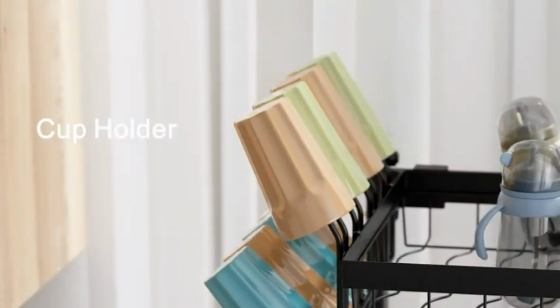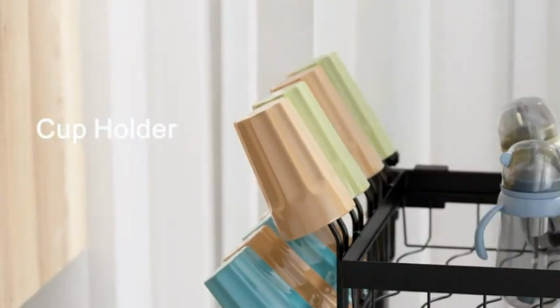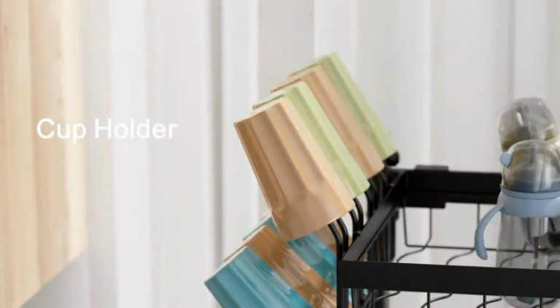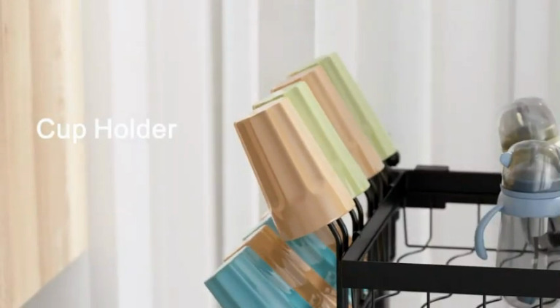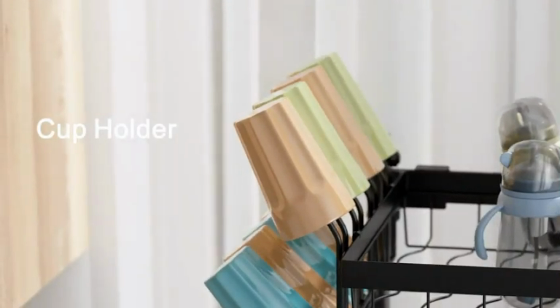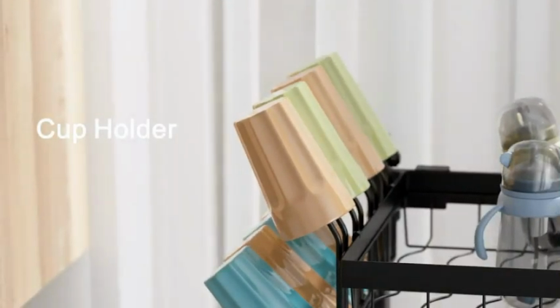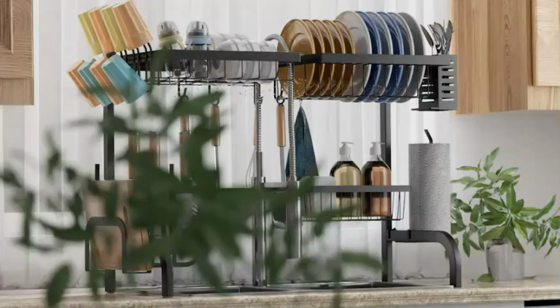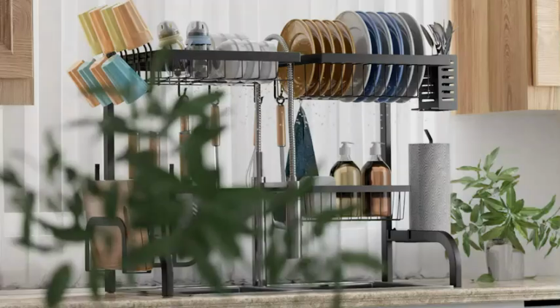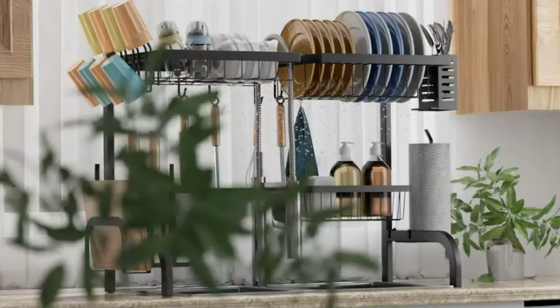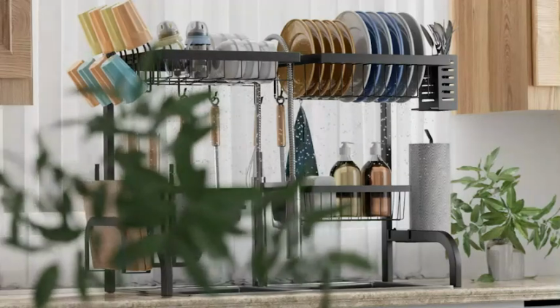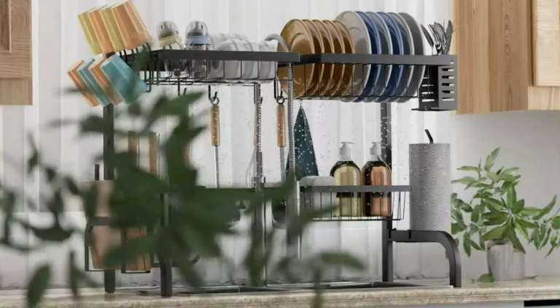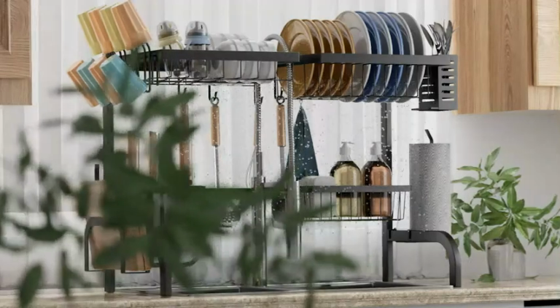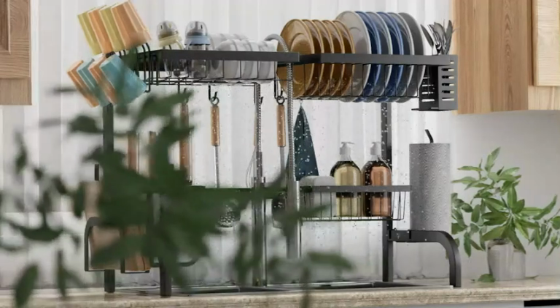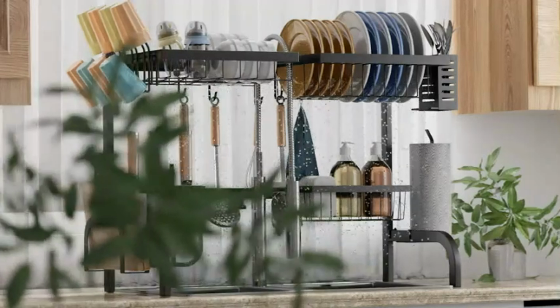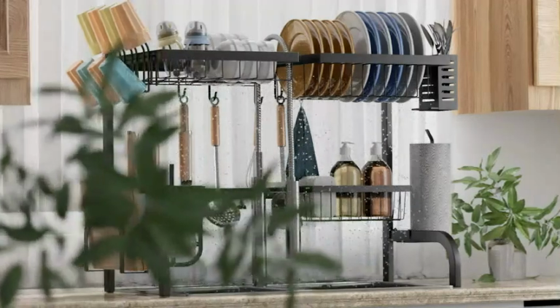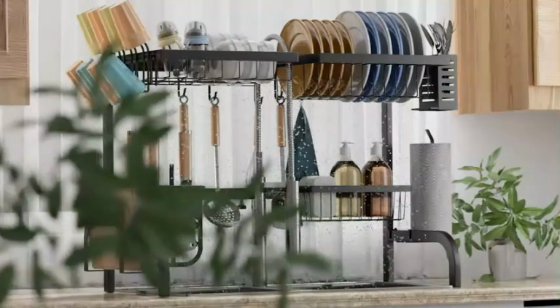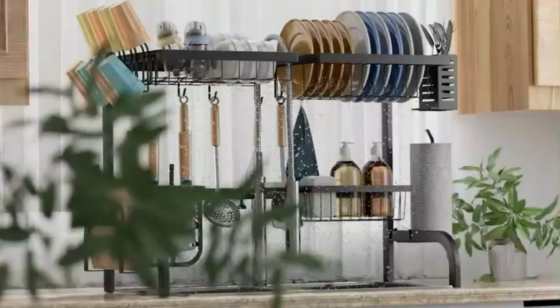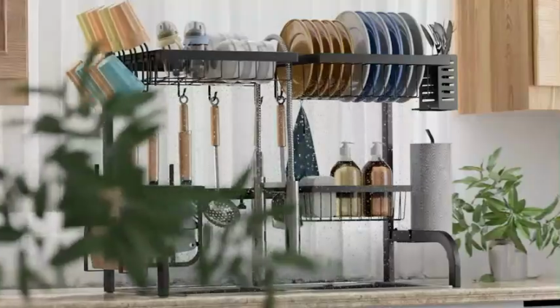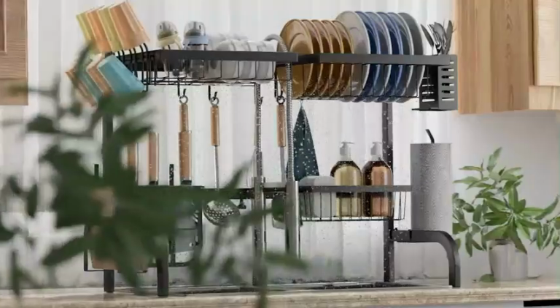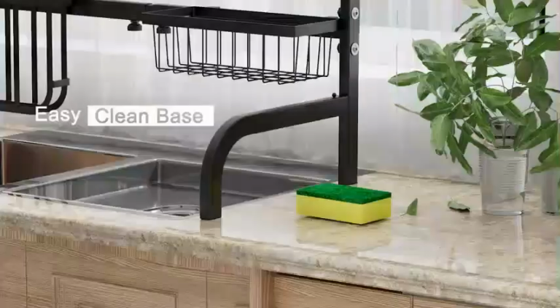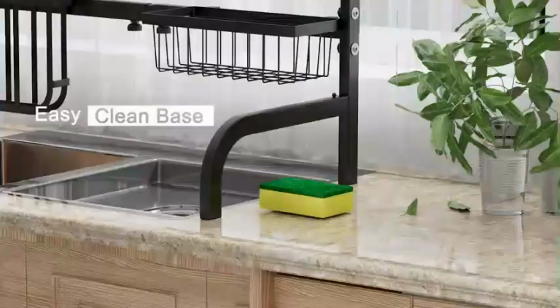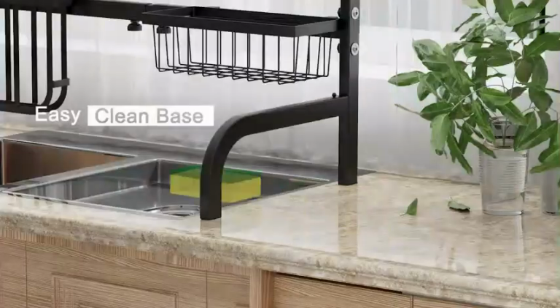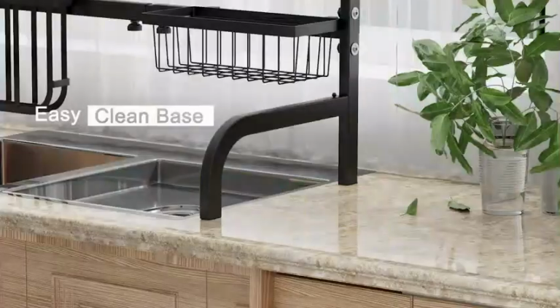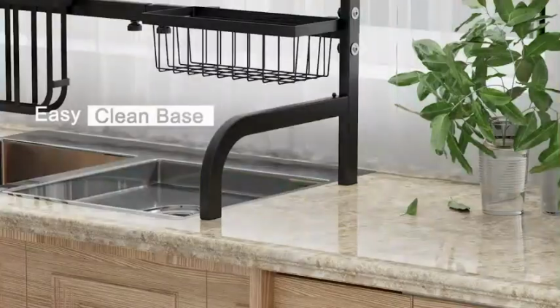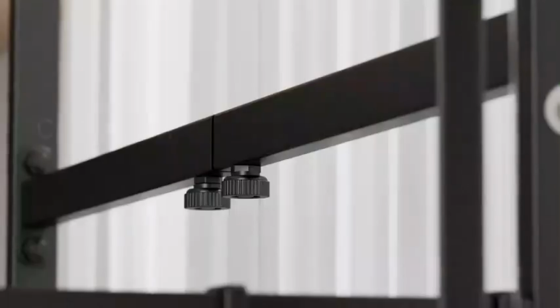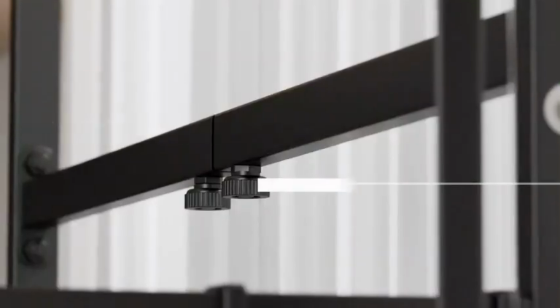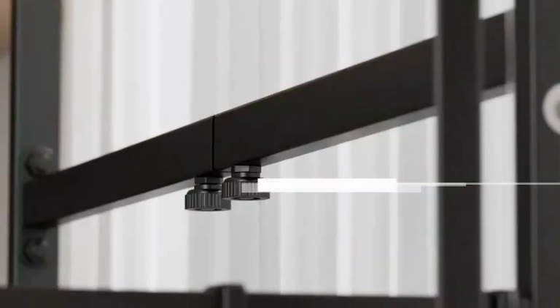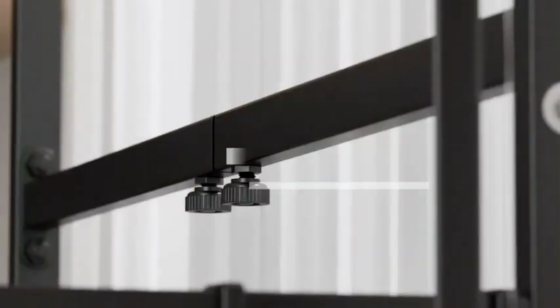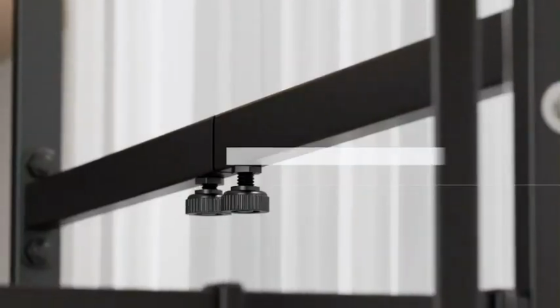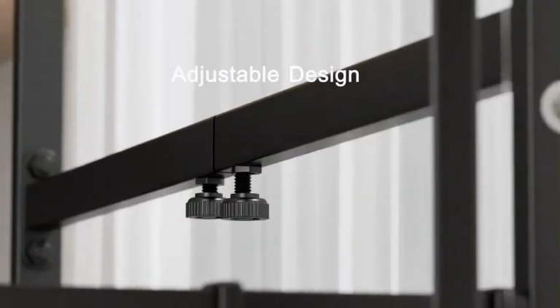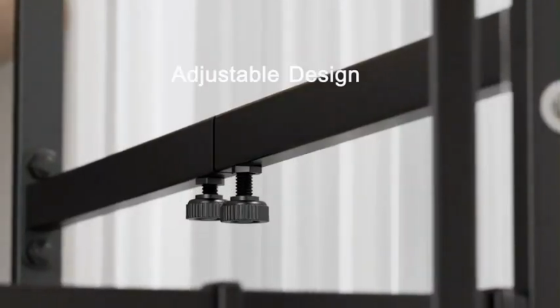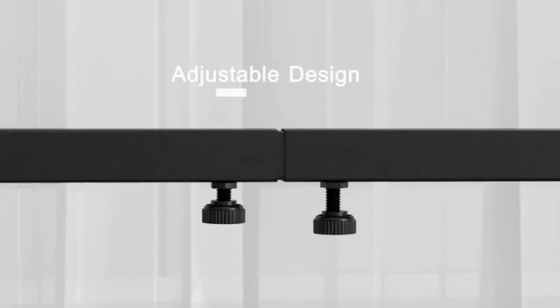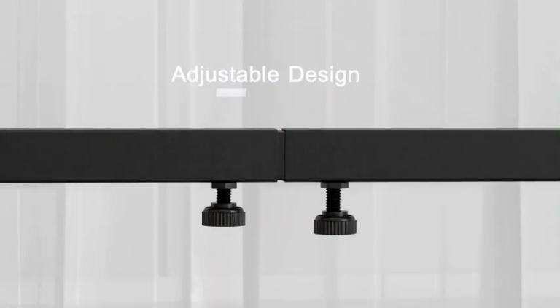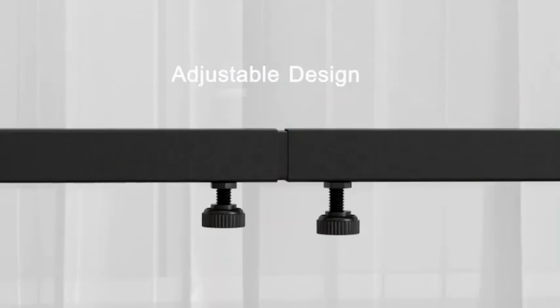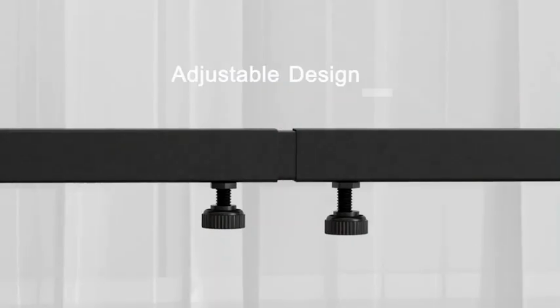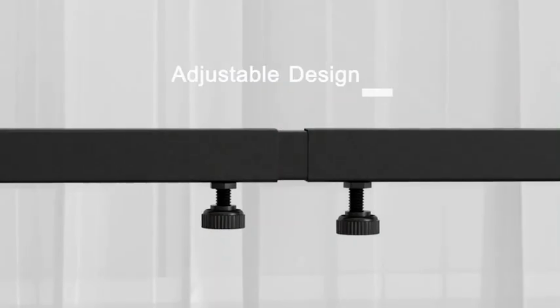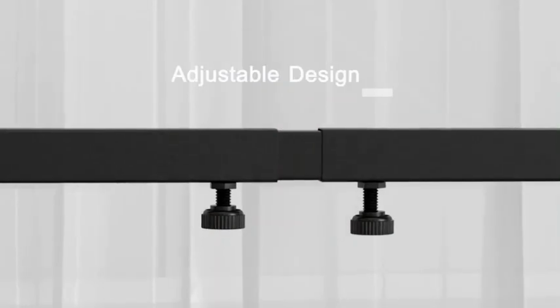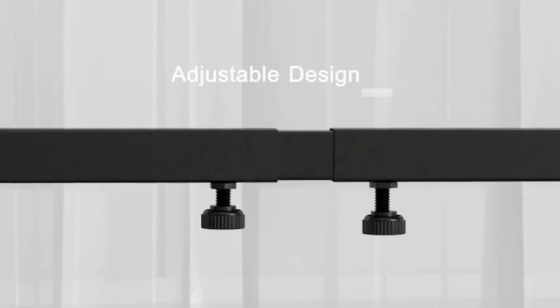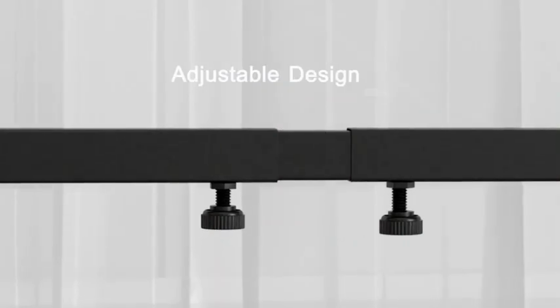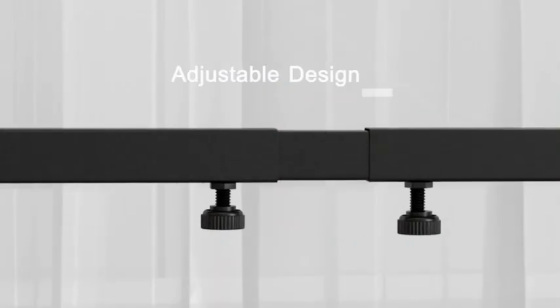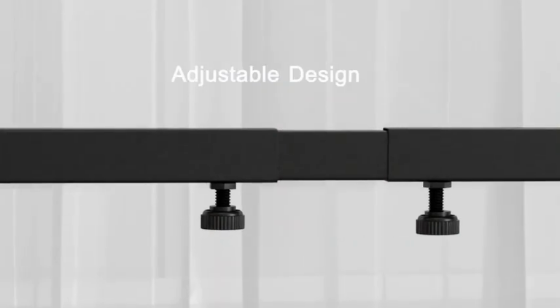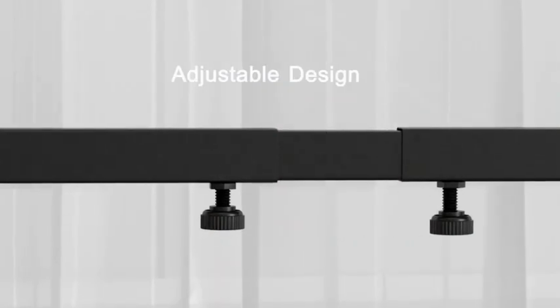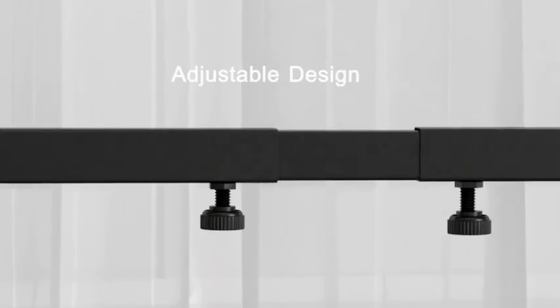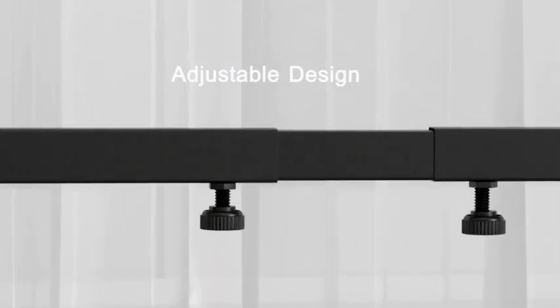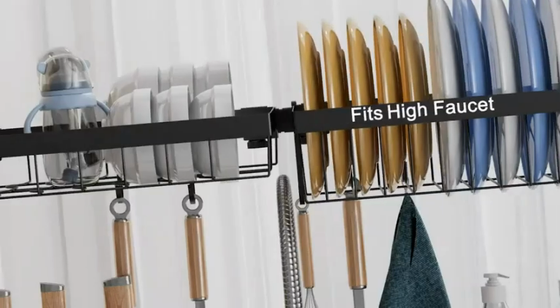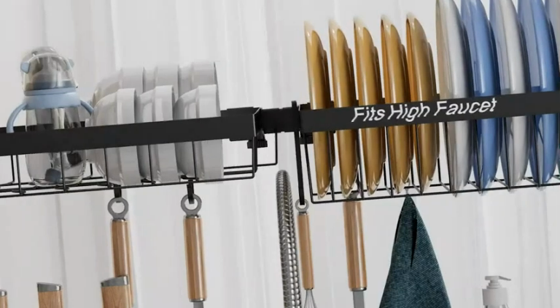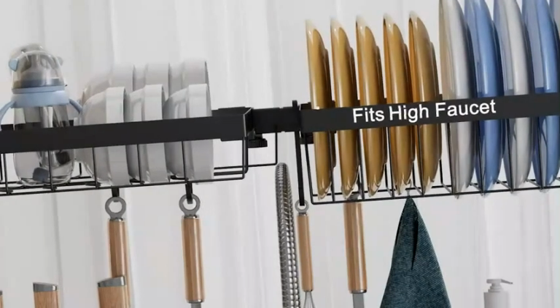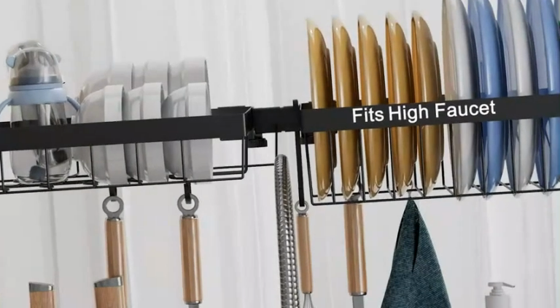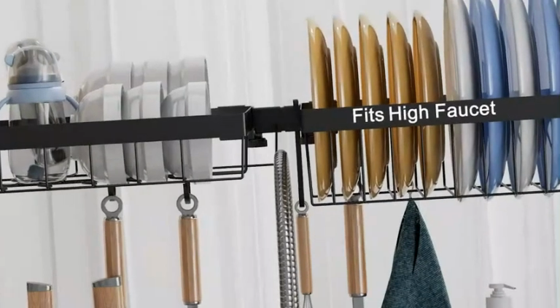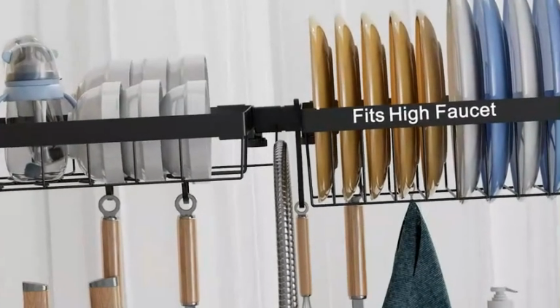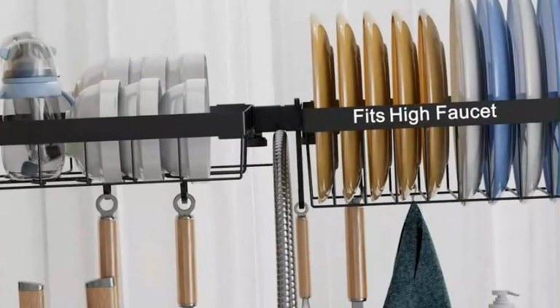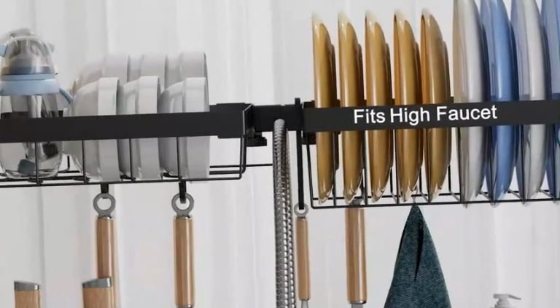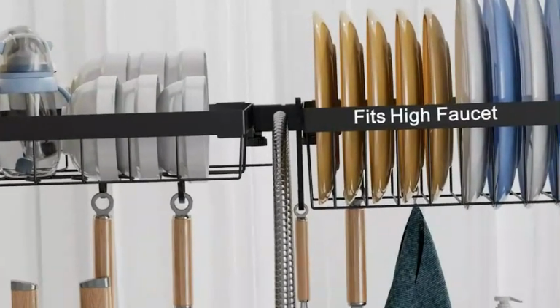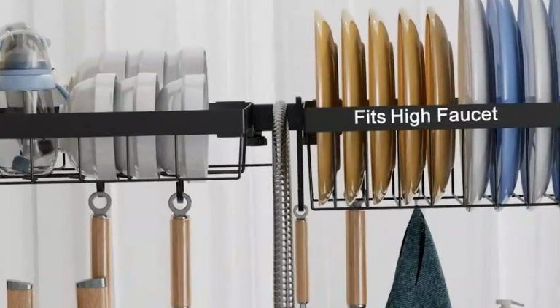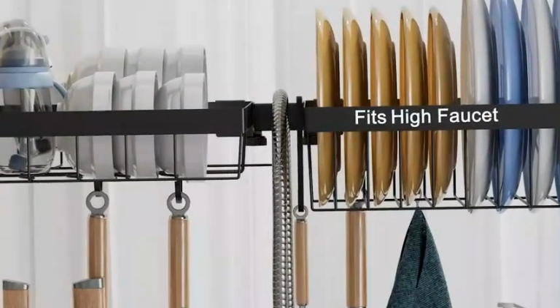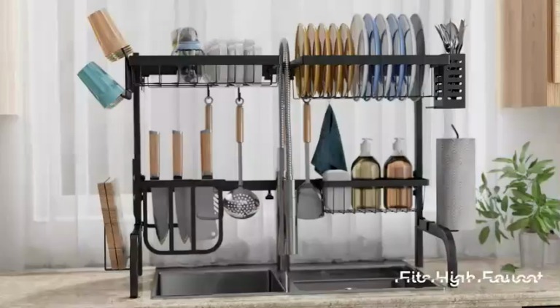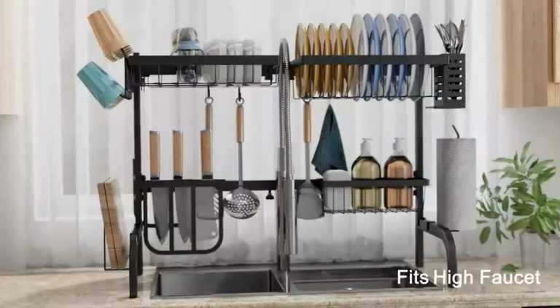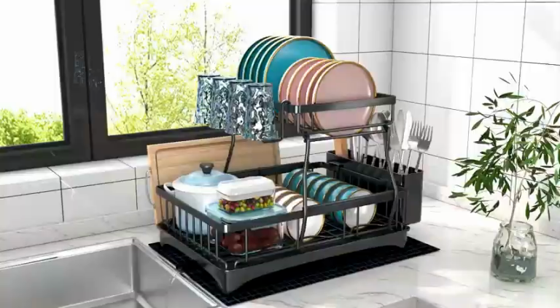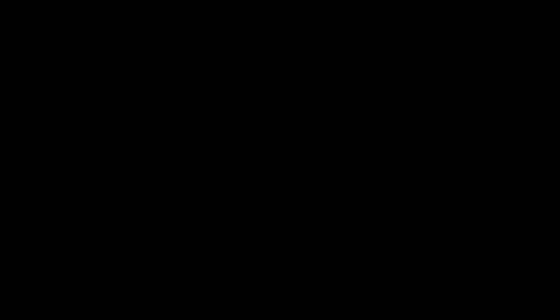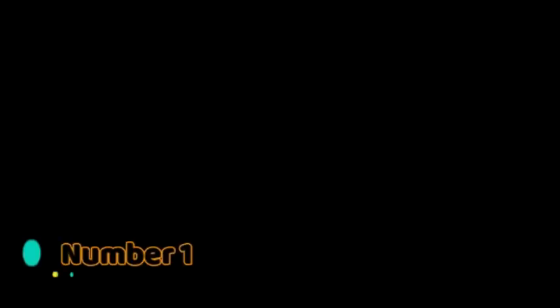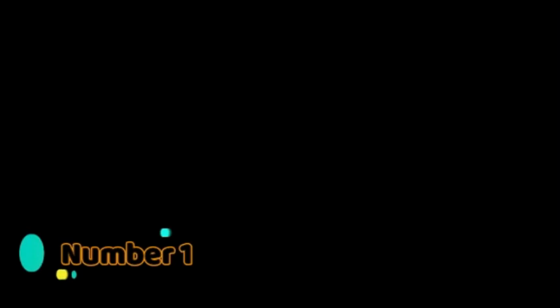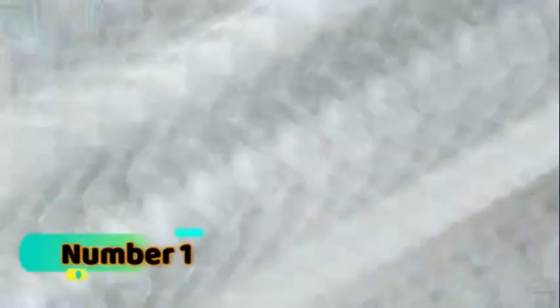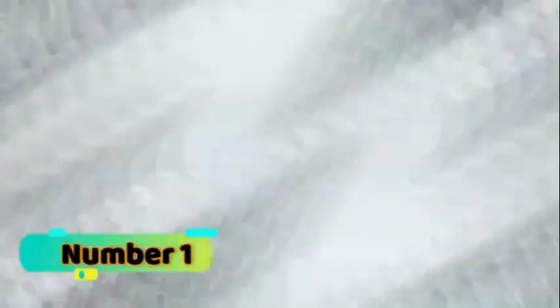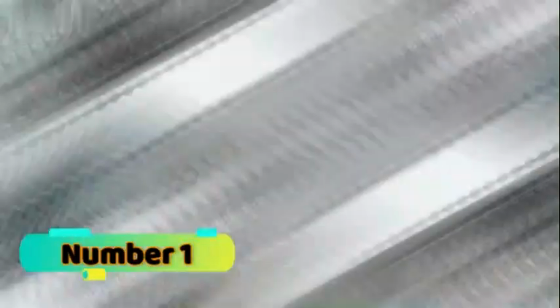With over 3,000 customer ratings averaging at 4.6 out of 5 stars, it is evident that this dish drying rack is highly regarded by customers.